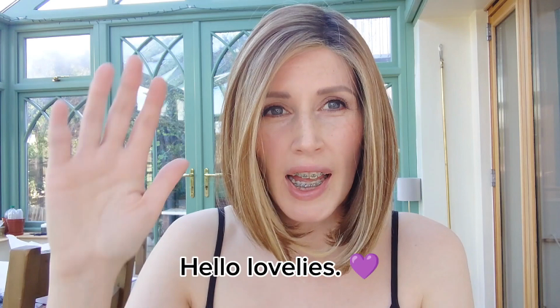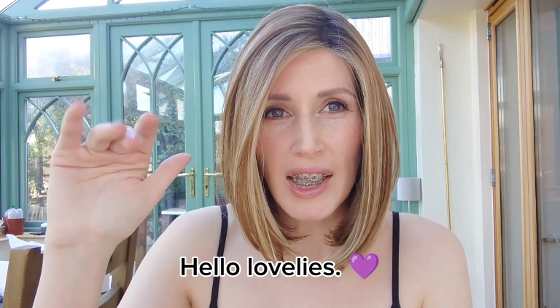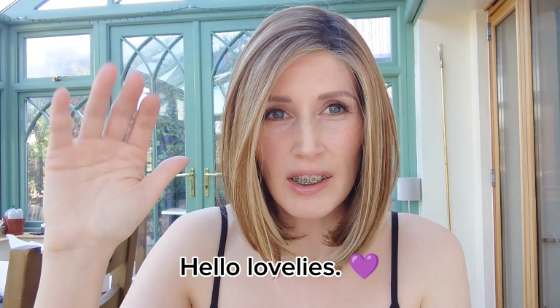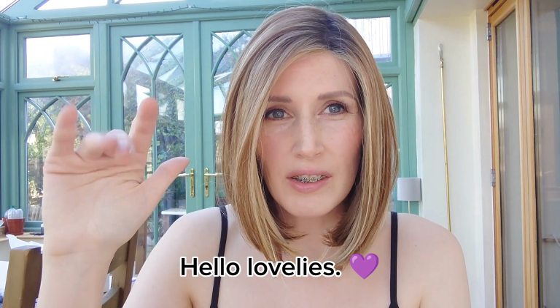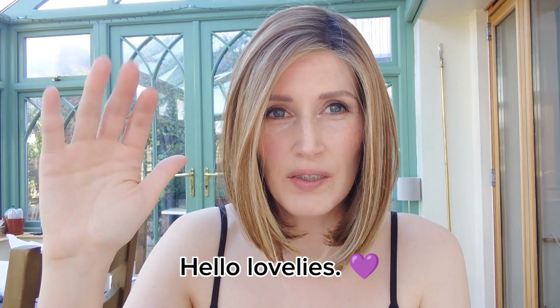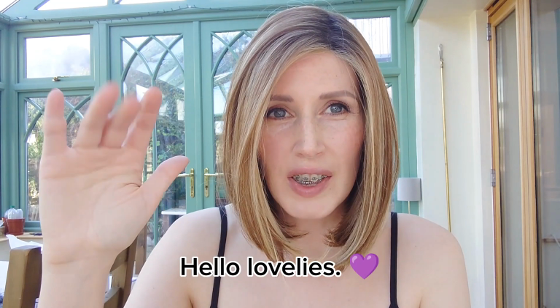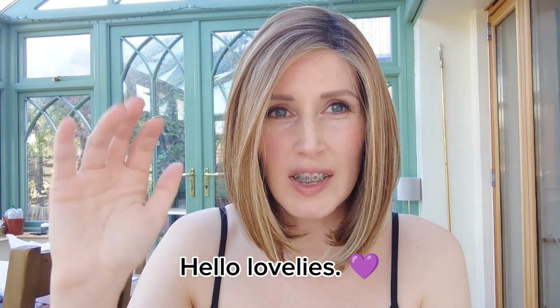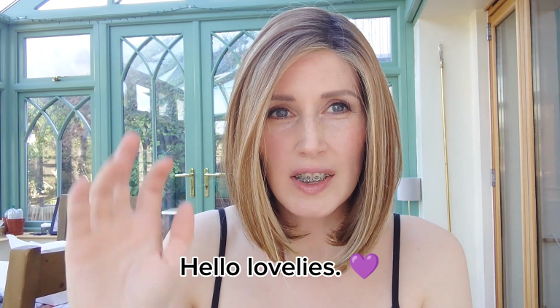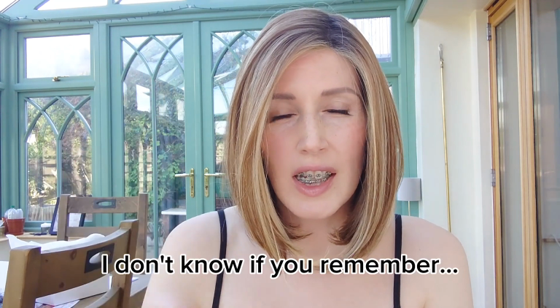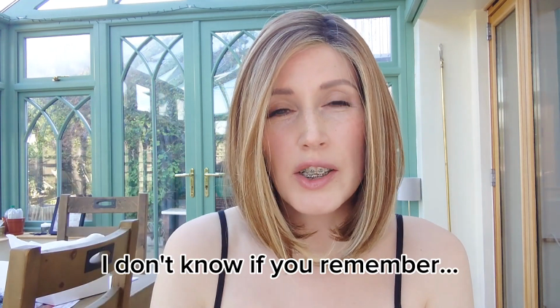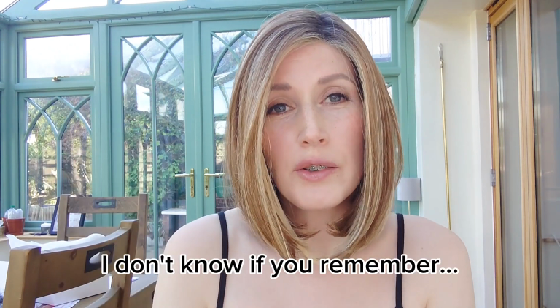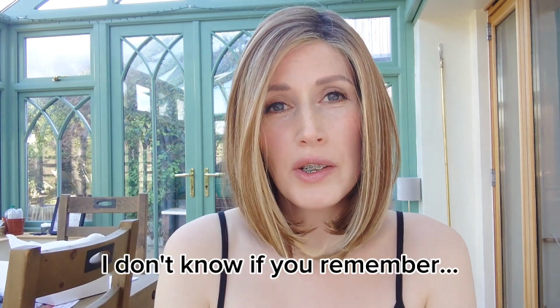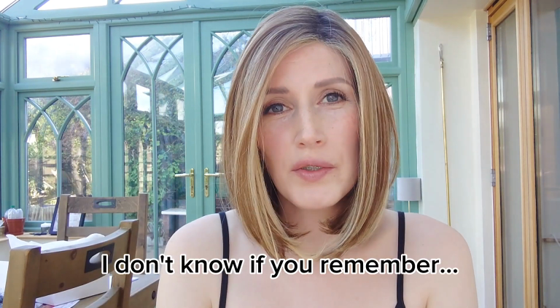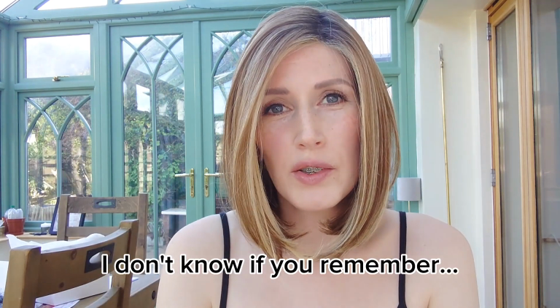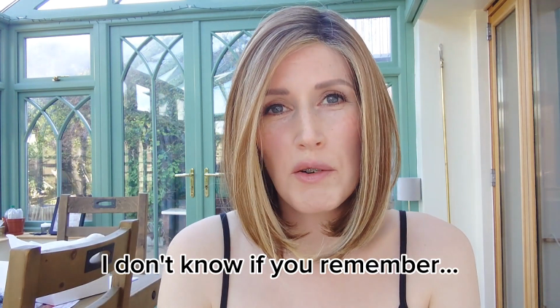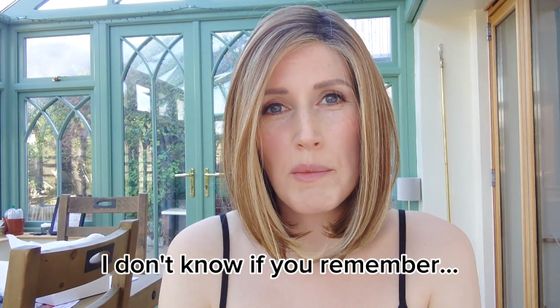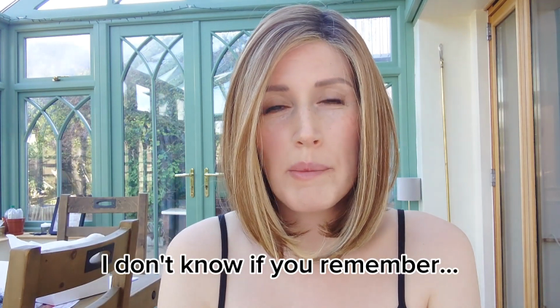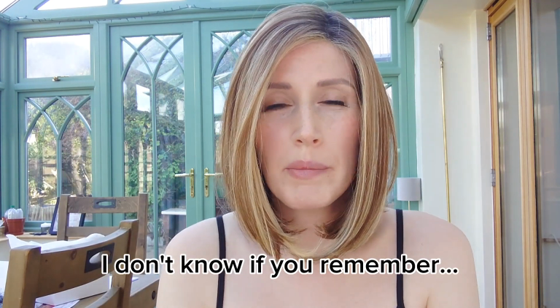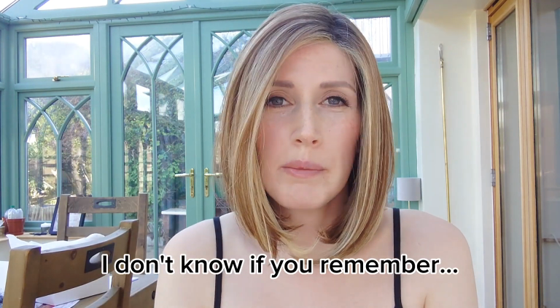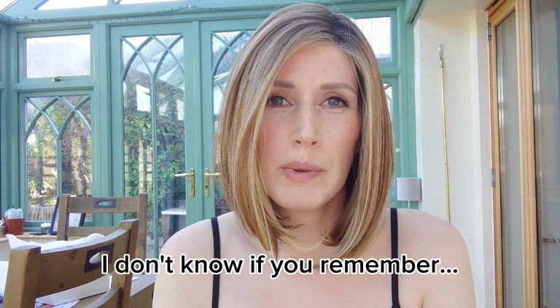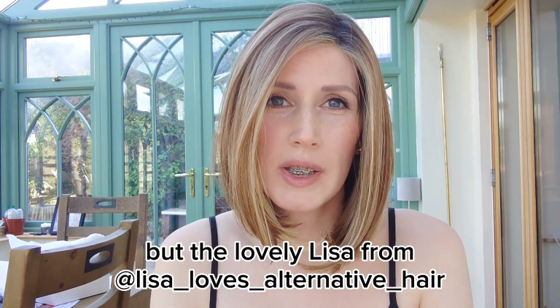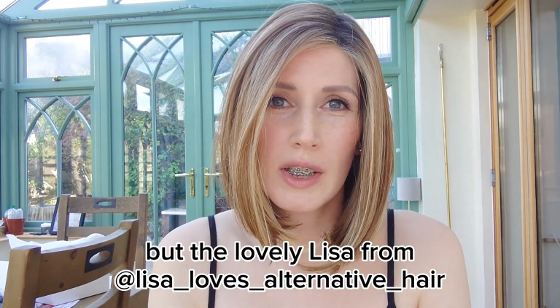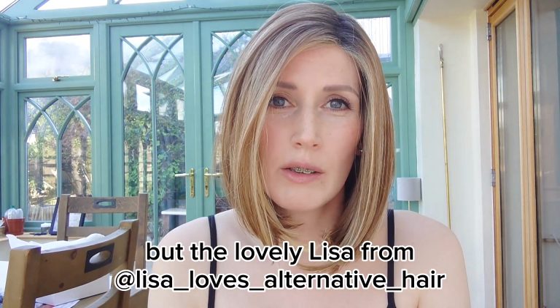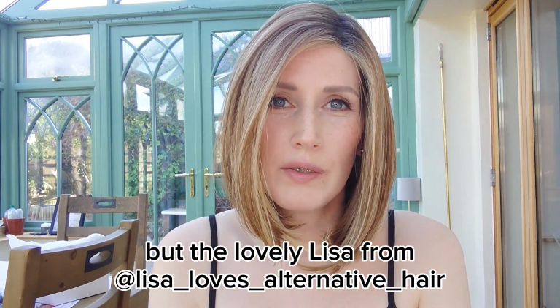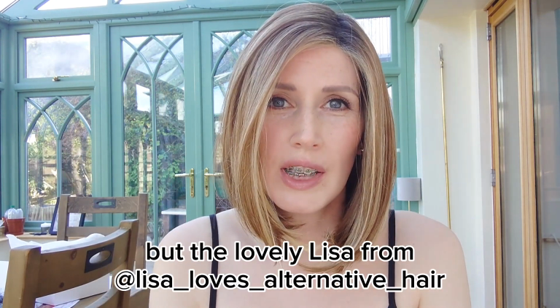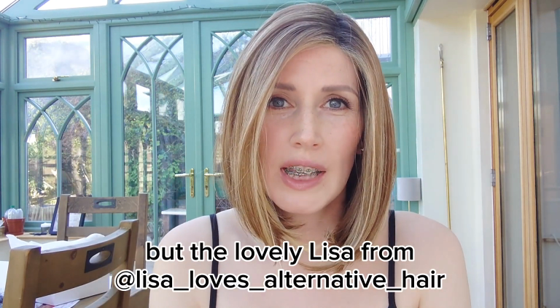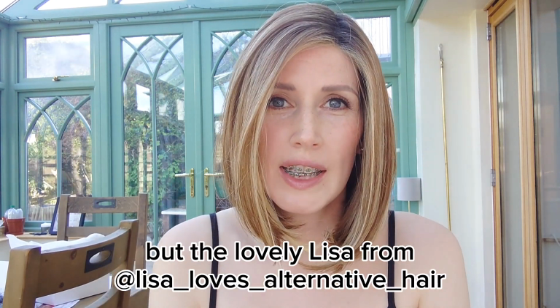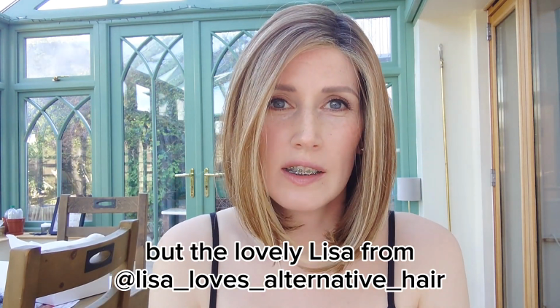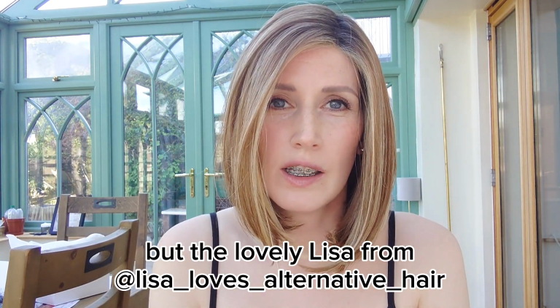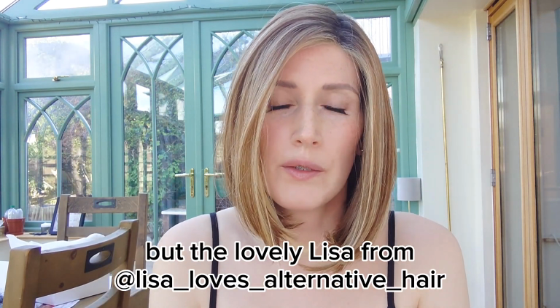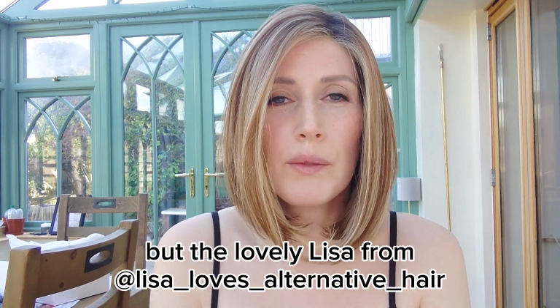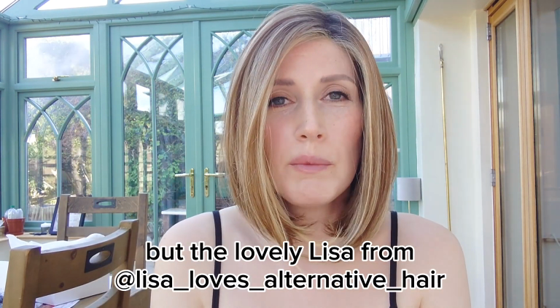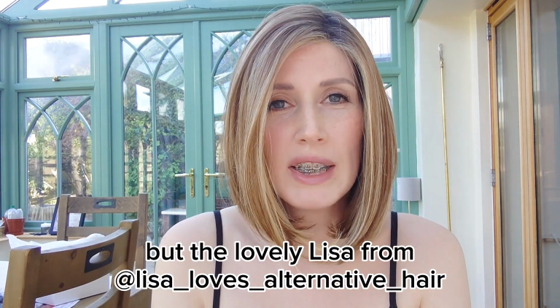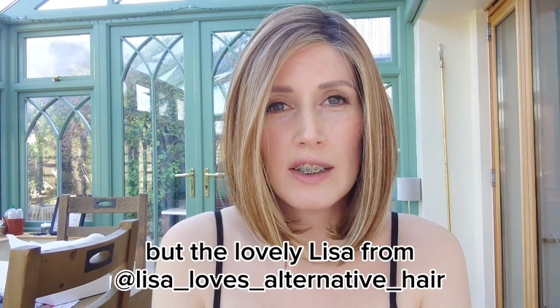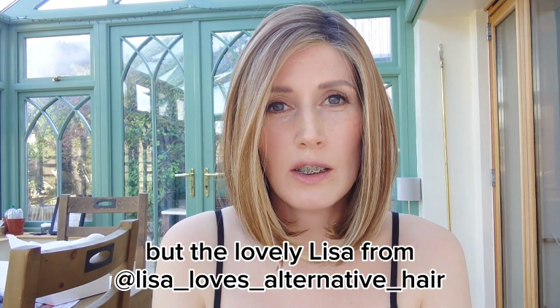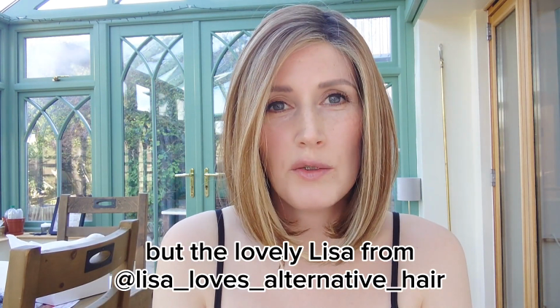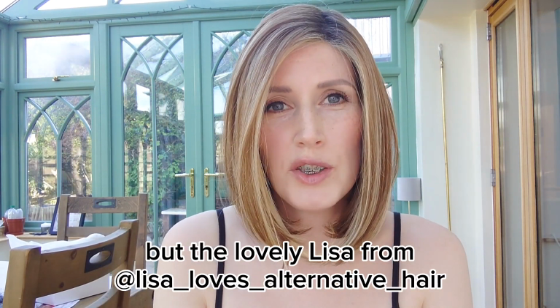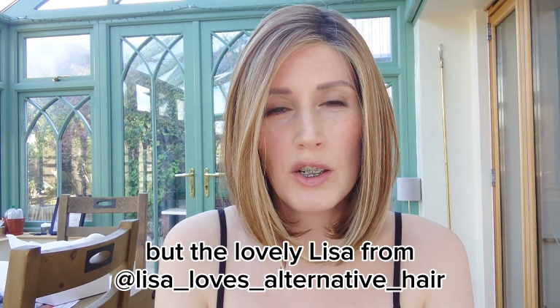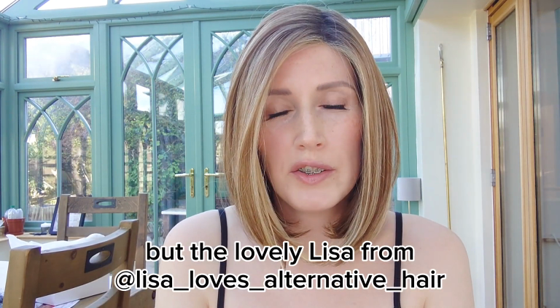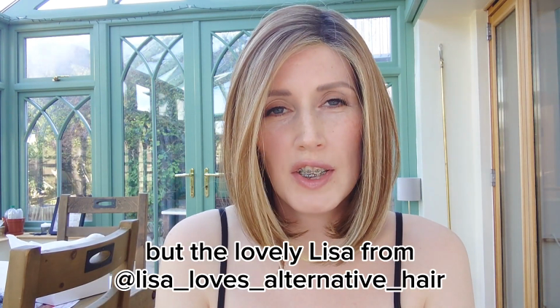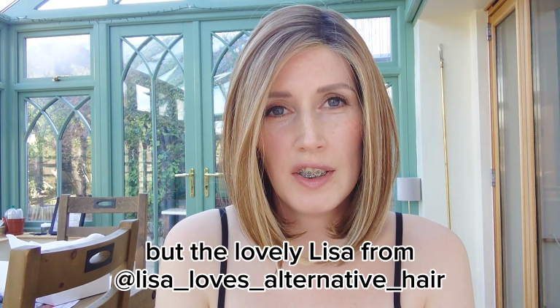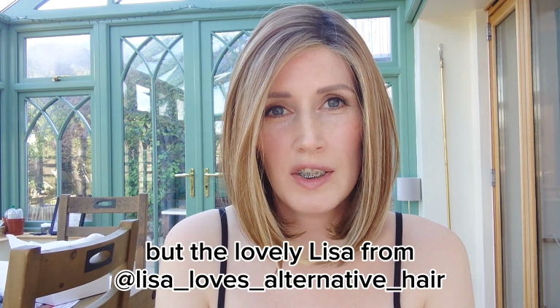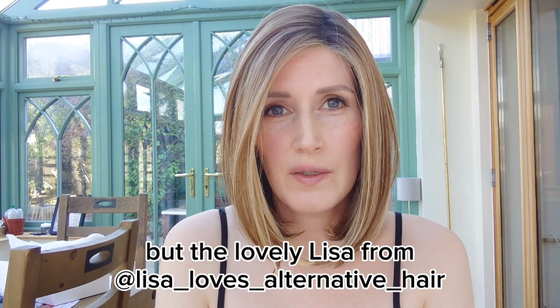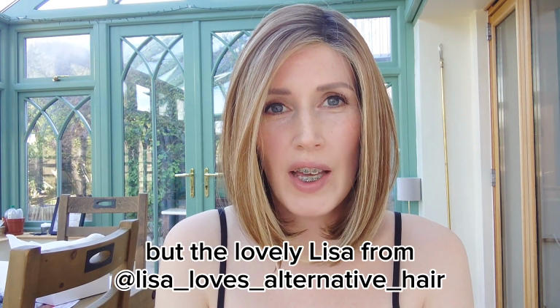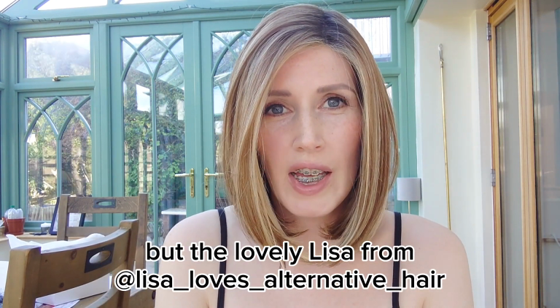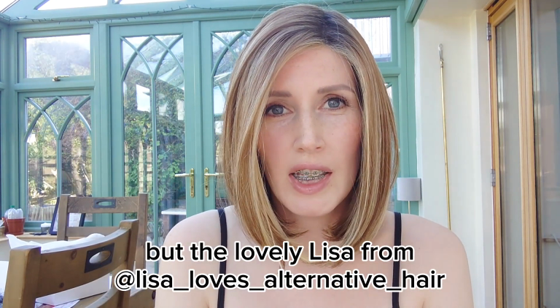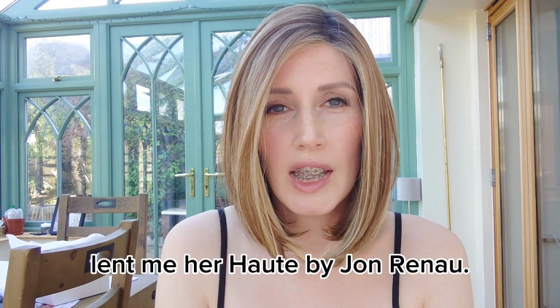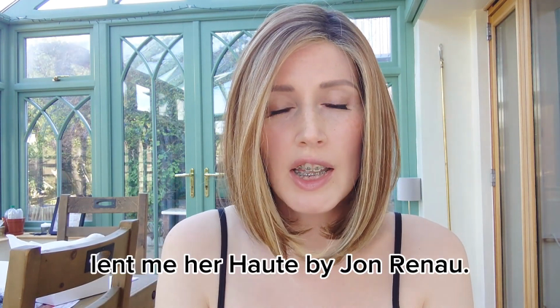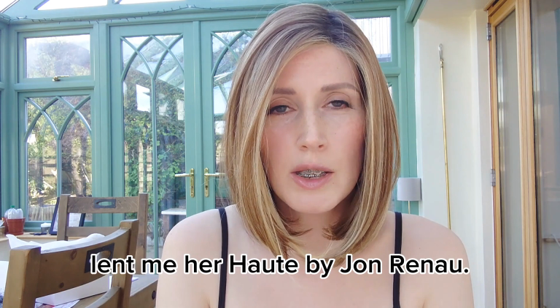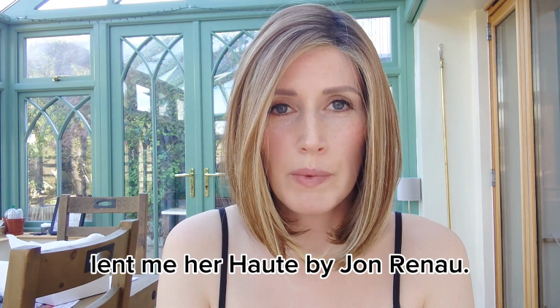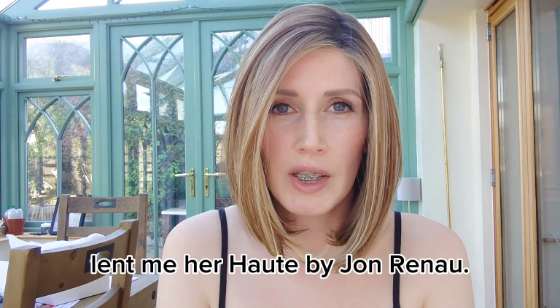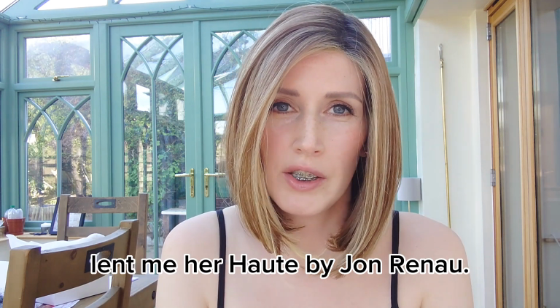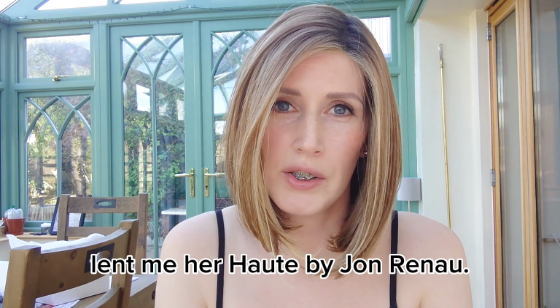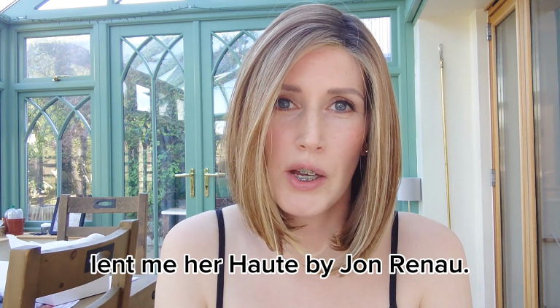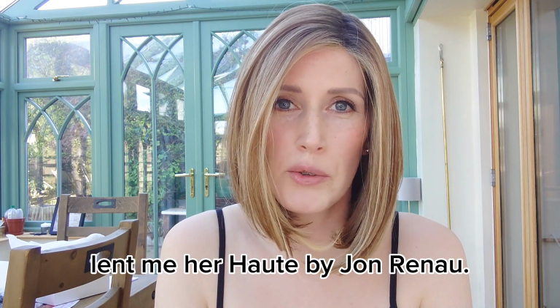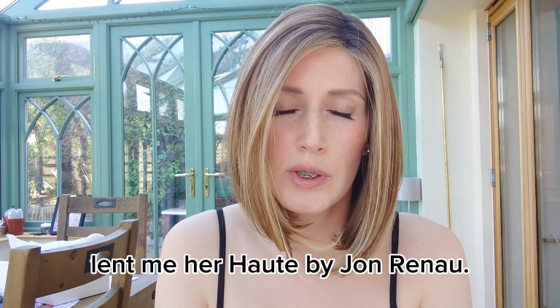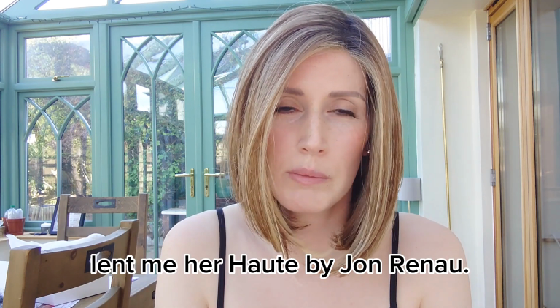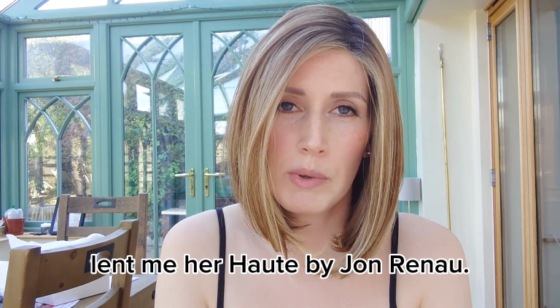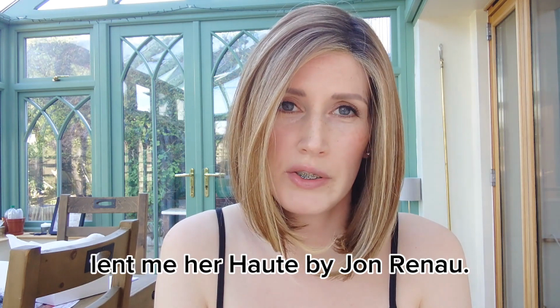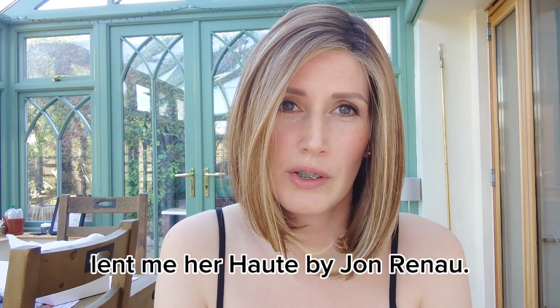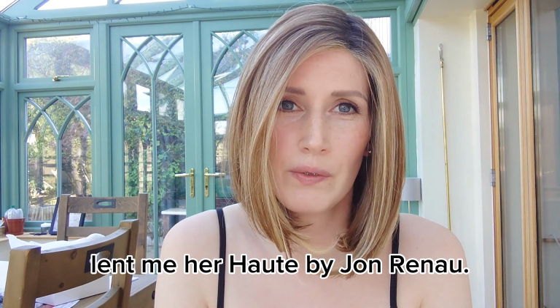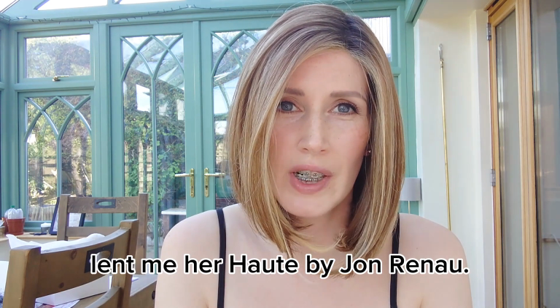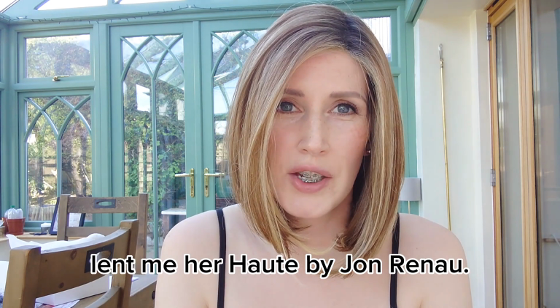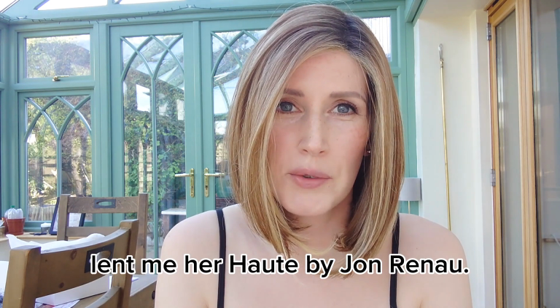Hello lovelies. I don't know if you remember, but the lovely Lisa from Lisa Loves Alternative Hair lent me her Haute by Jon Renau.